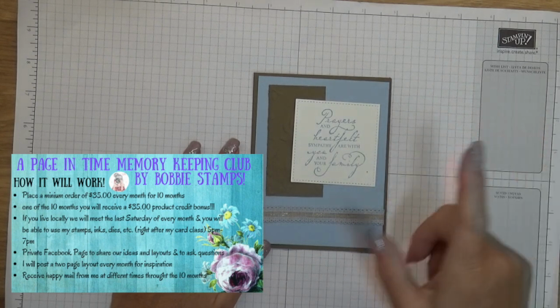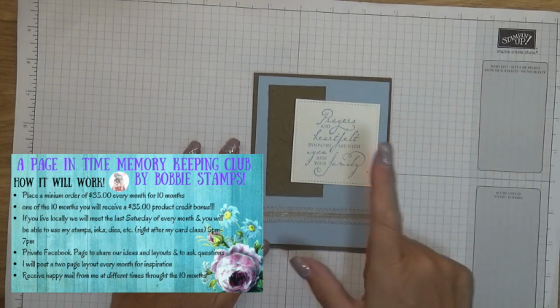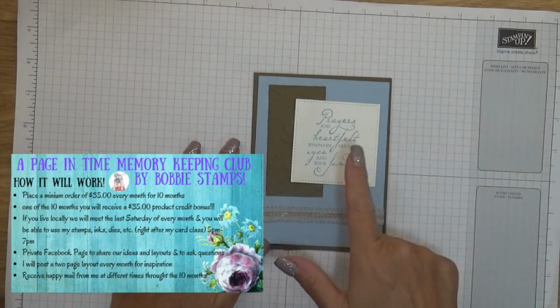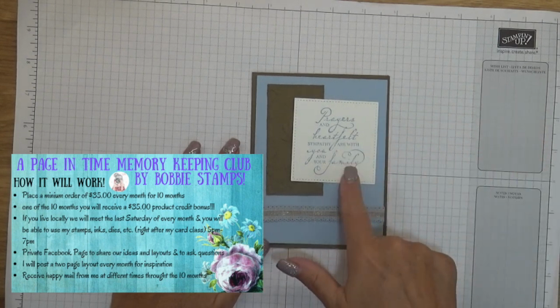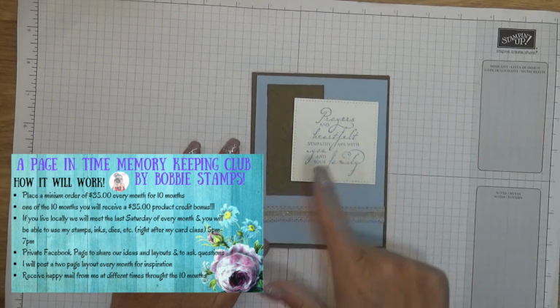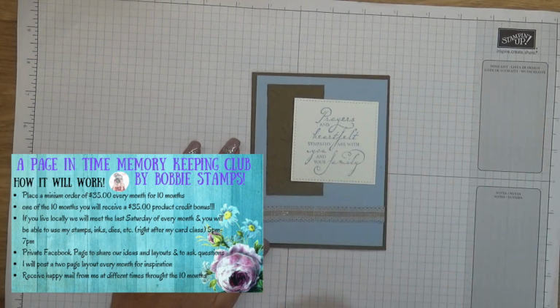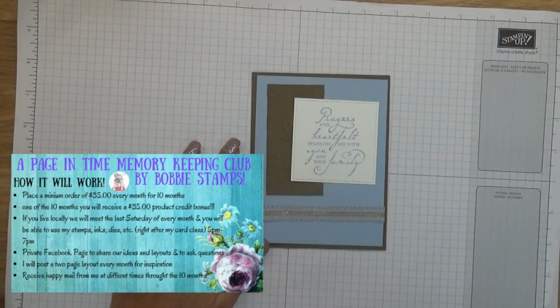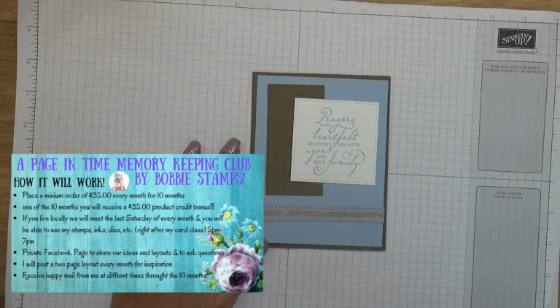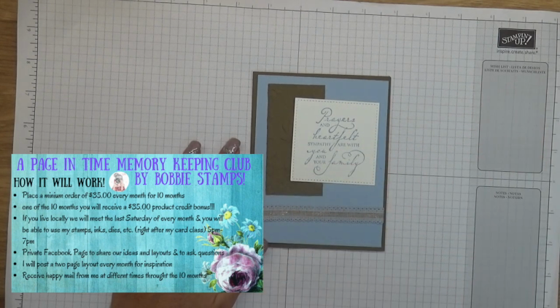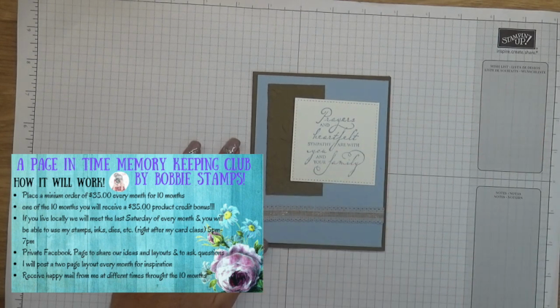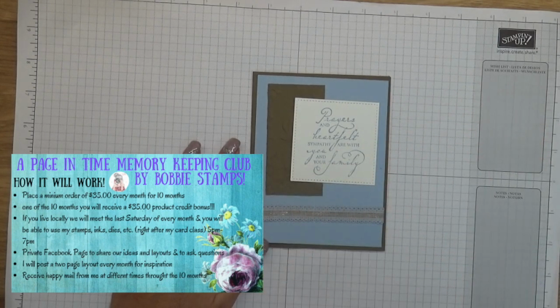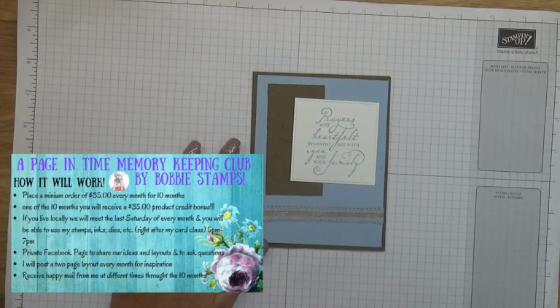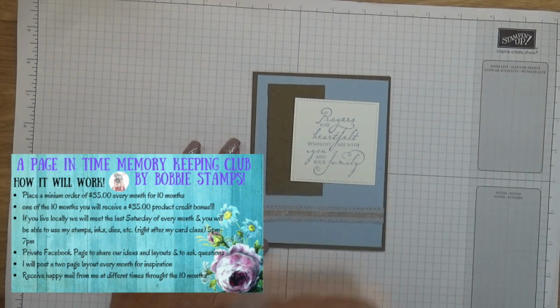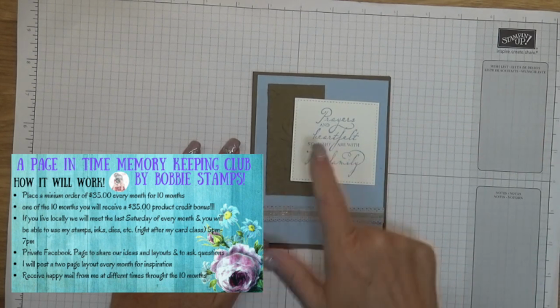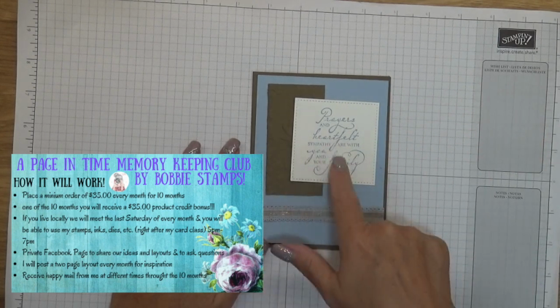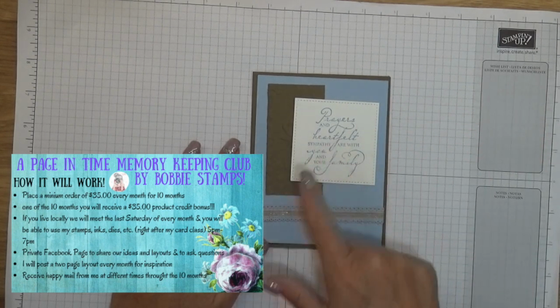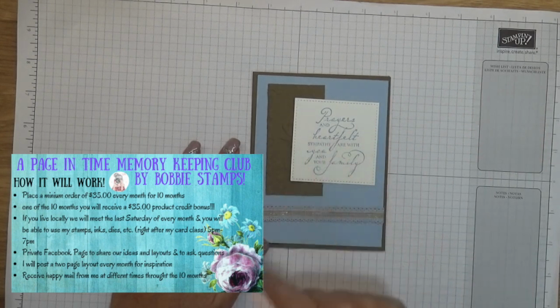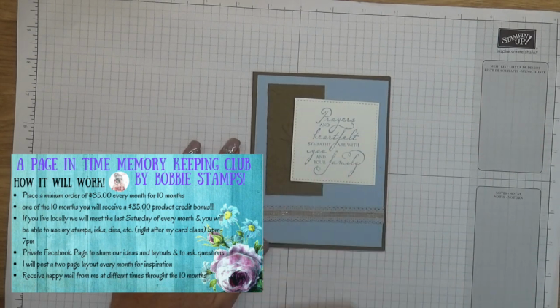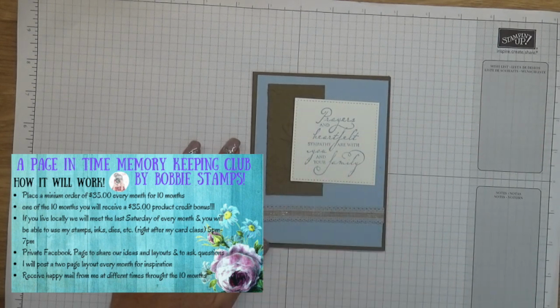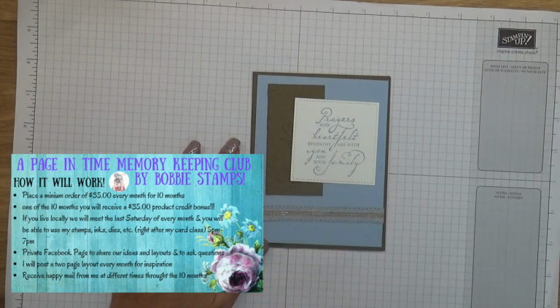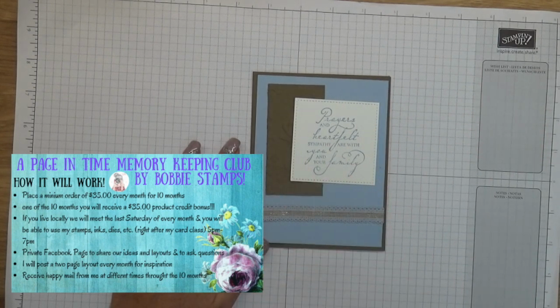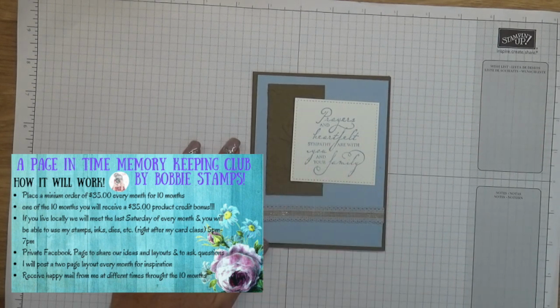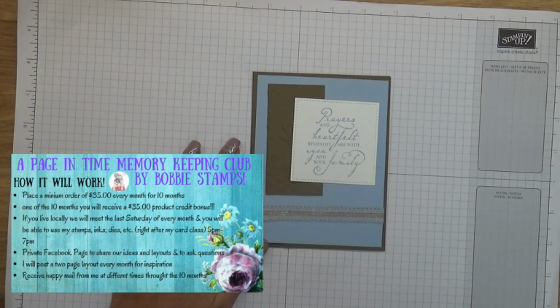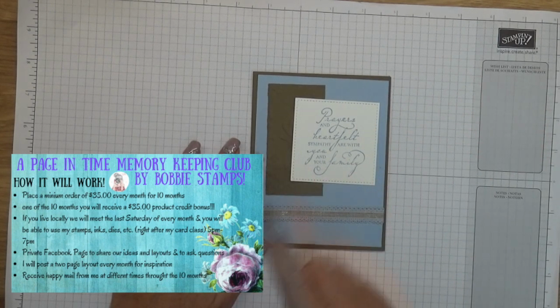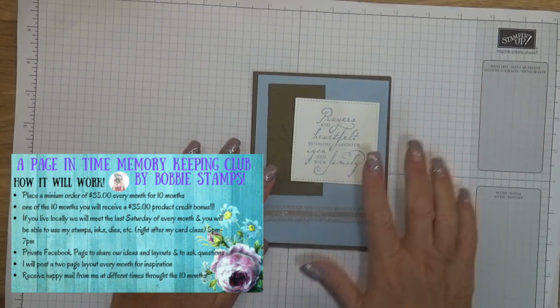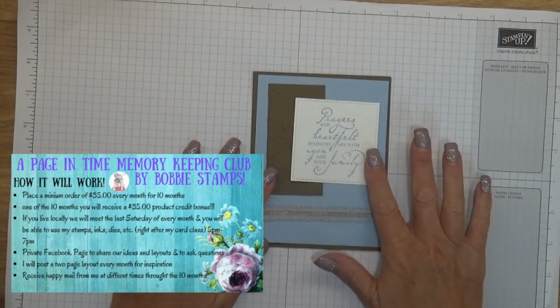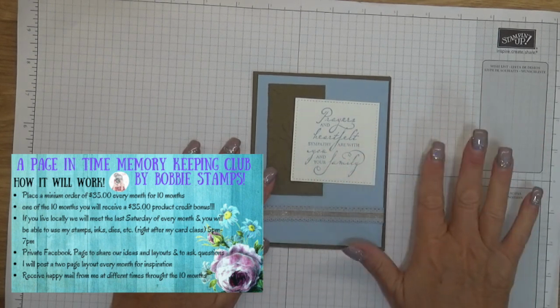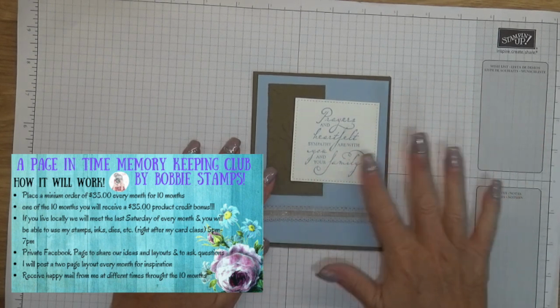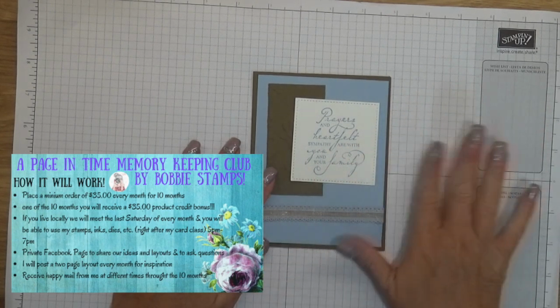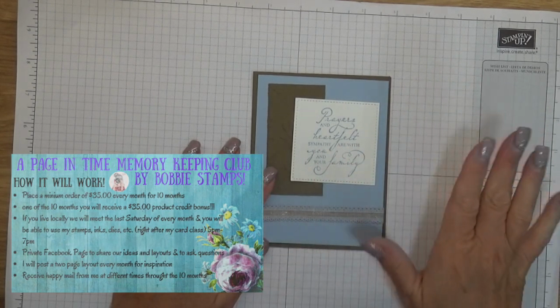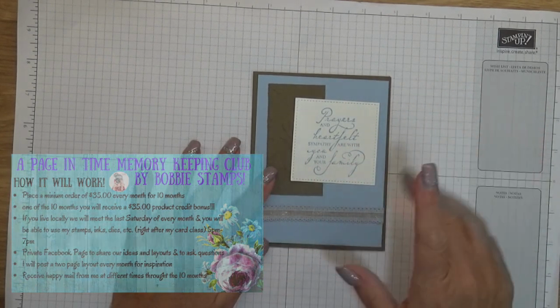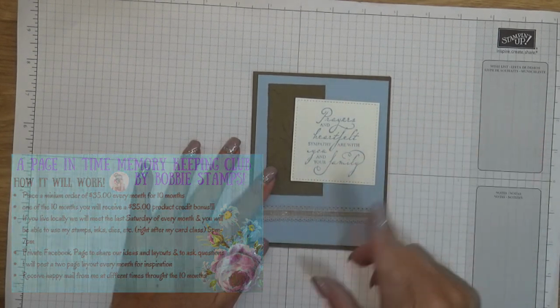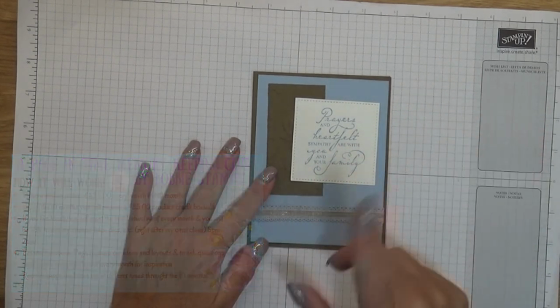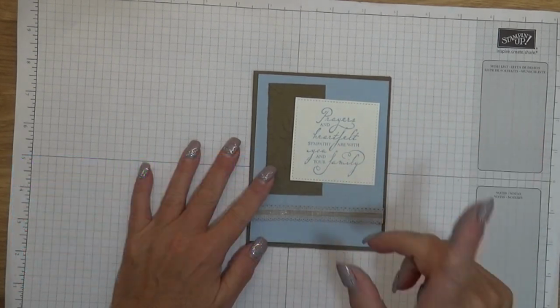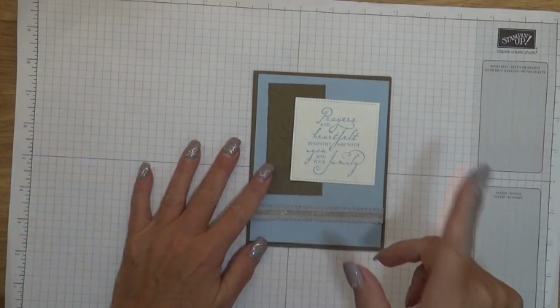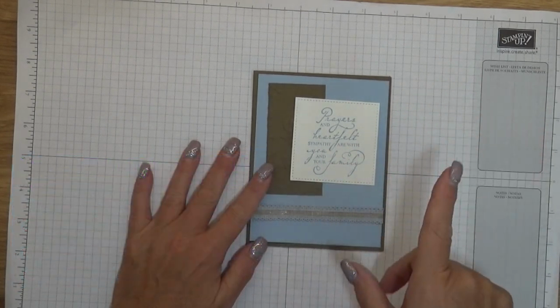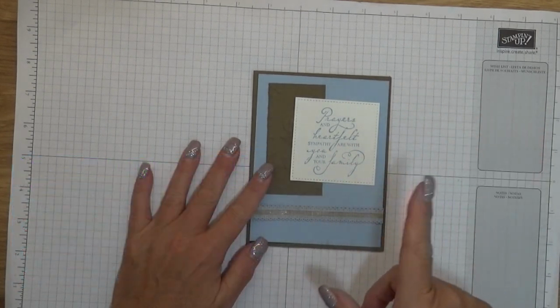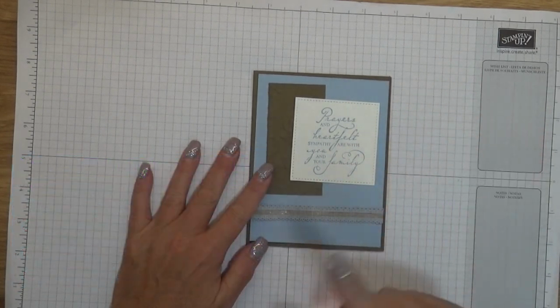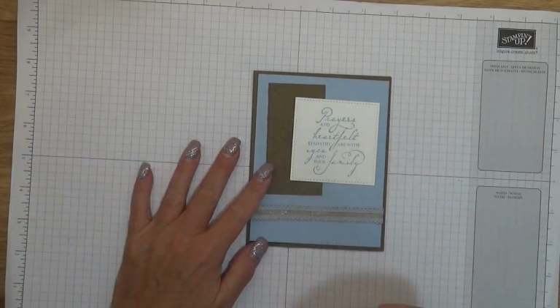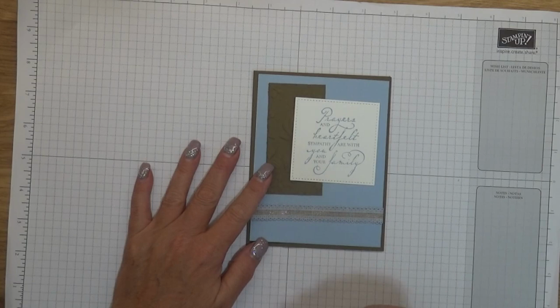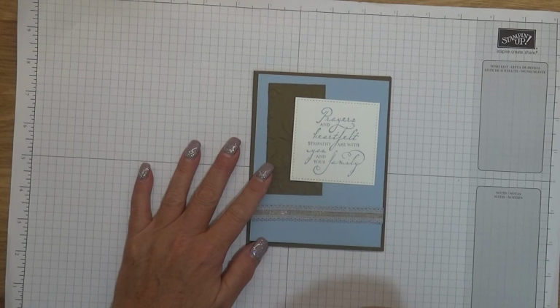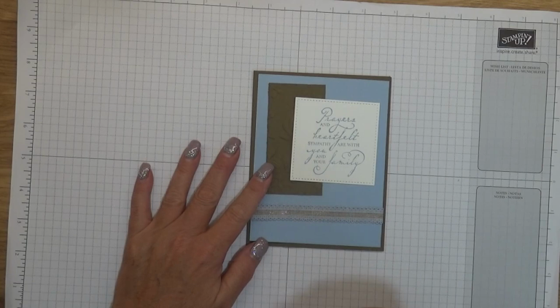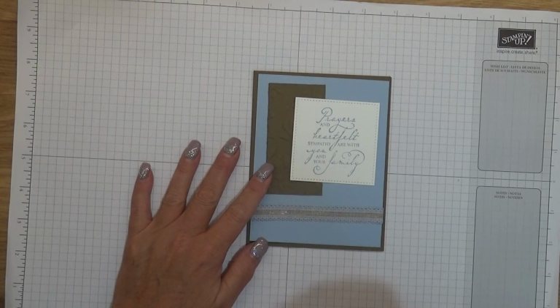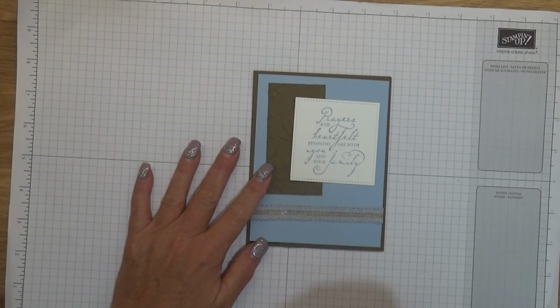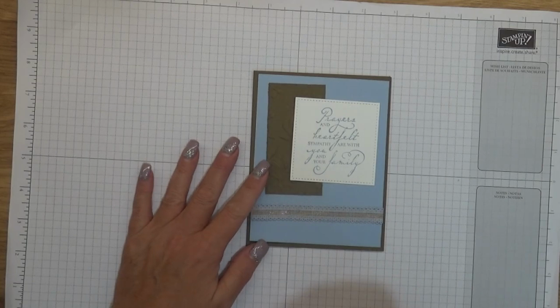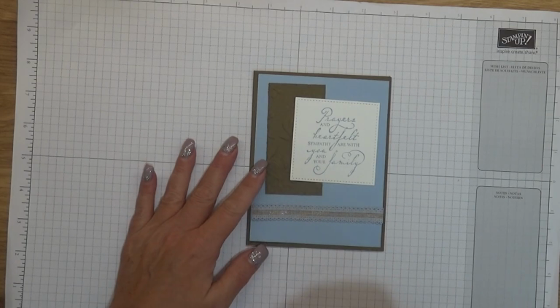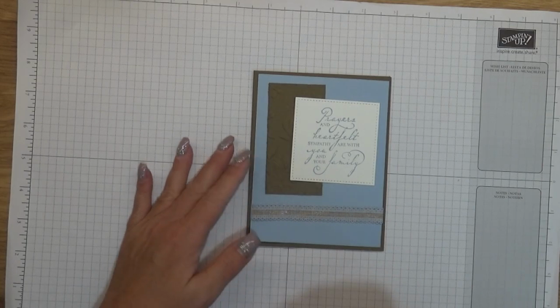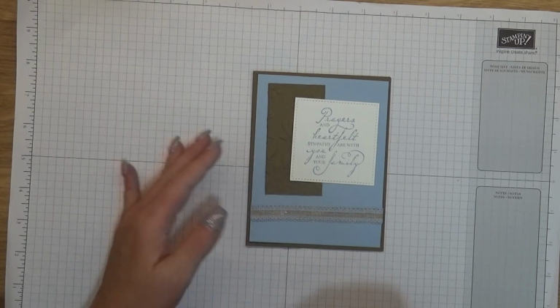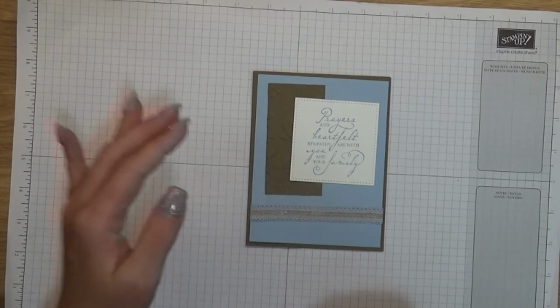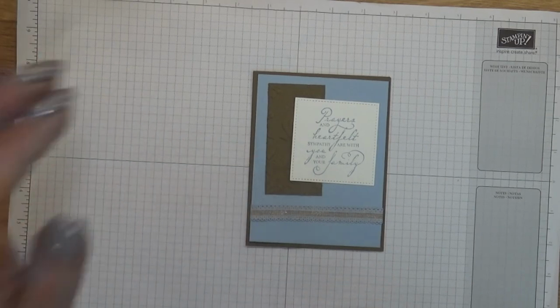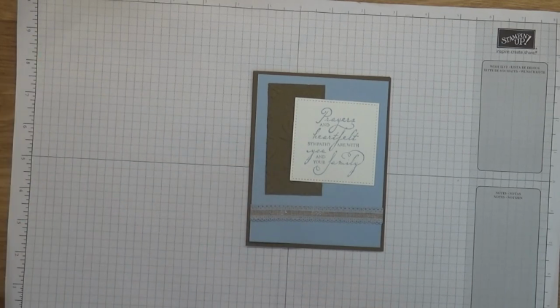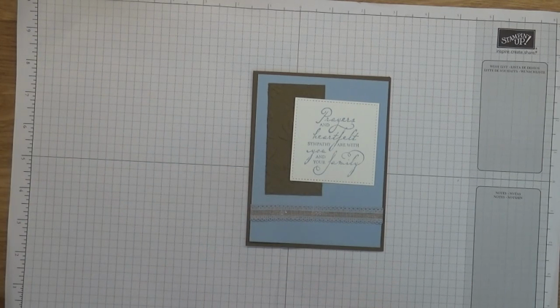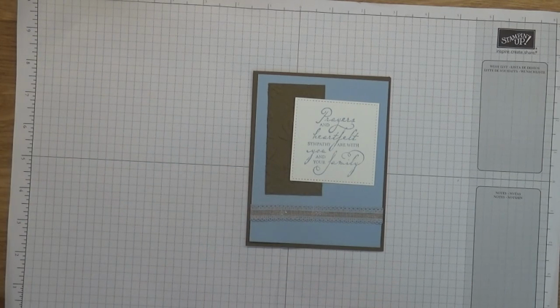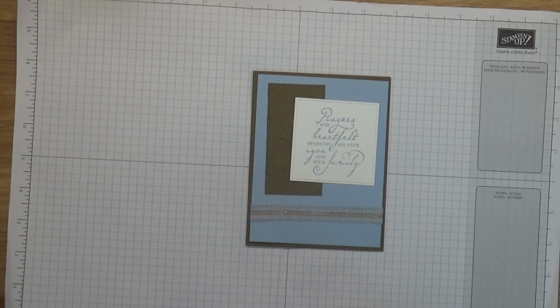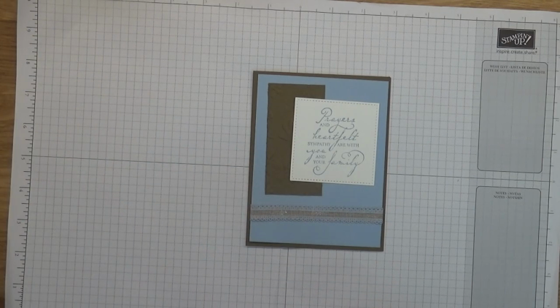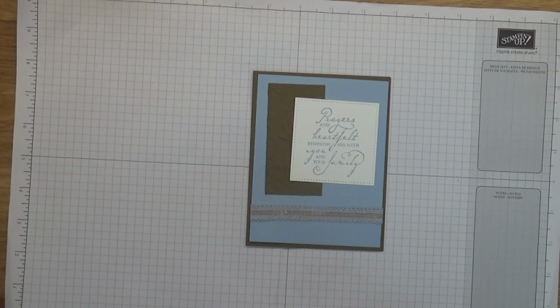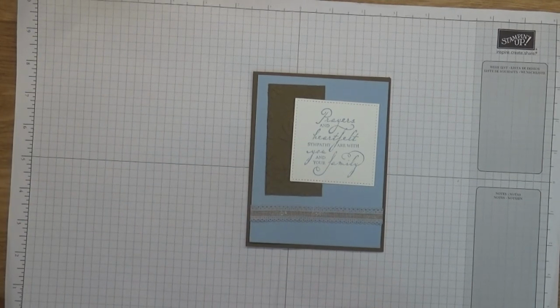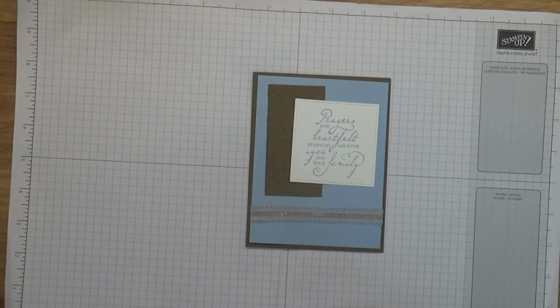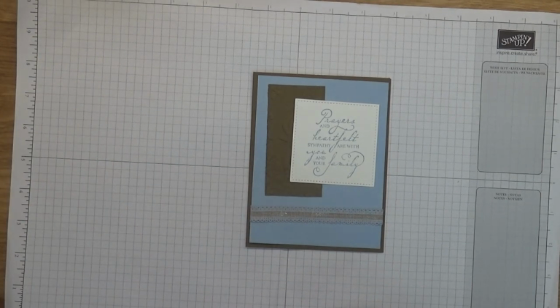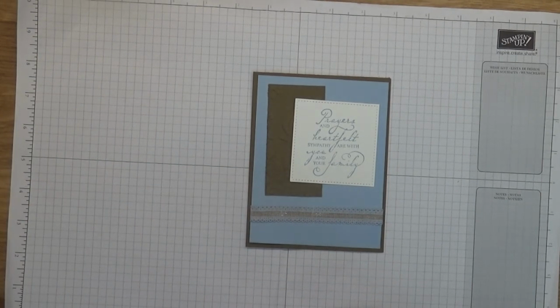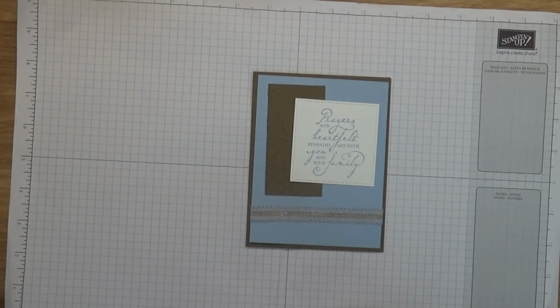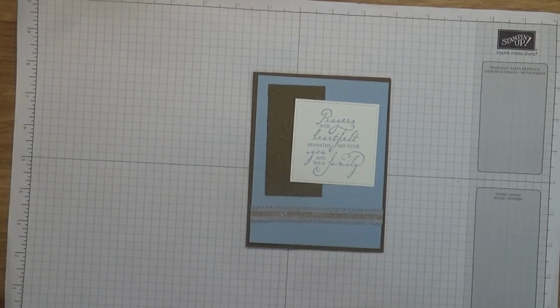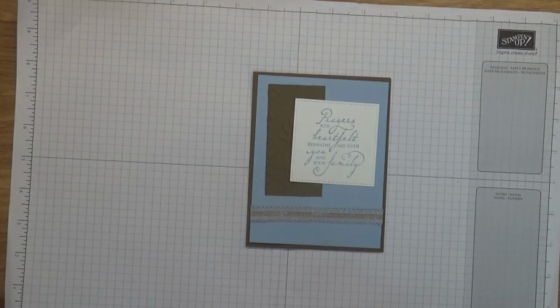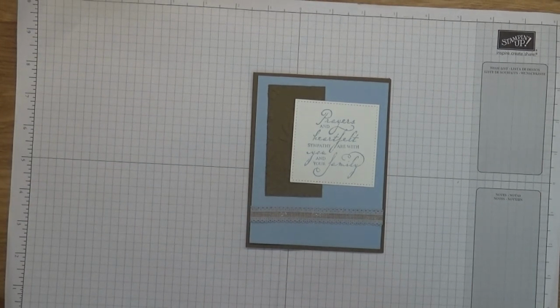This is the first make and take packet for August. Thanks, guys — bye-bye!